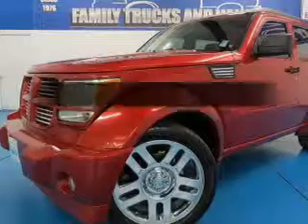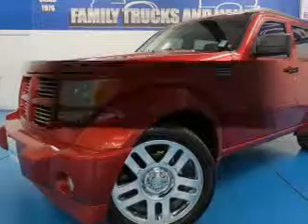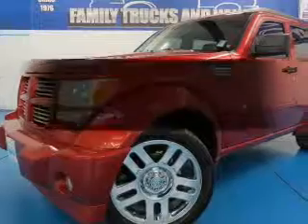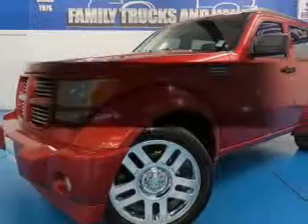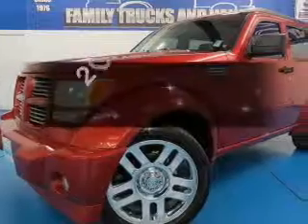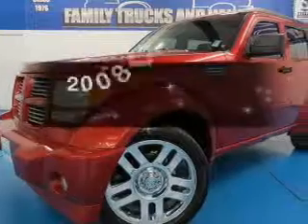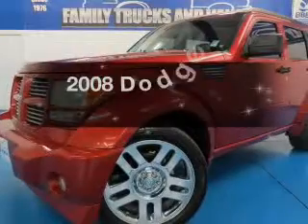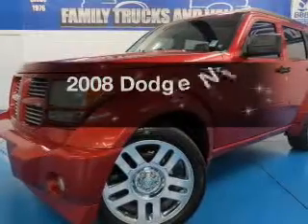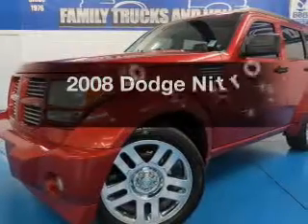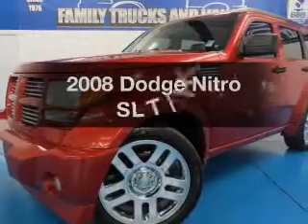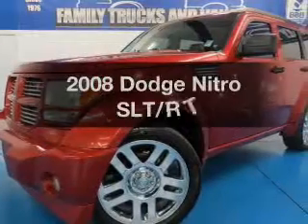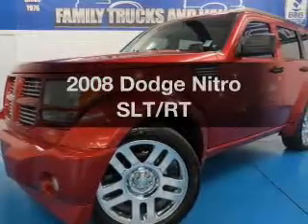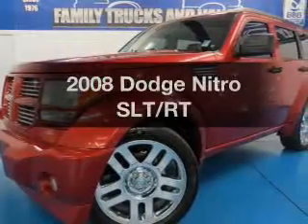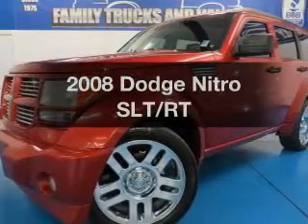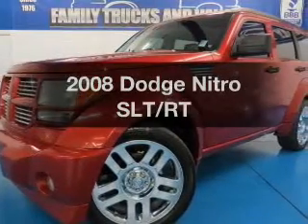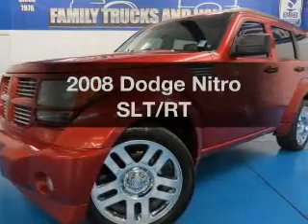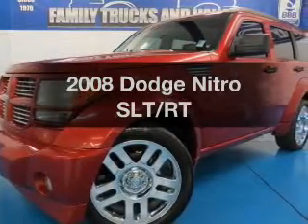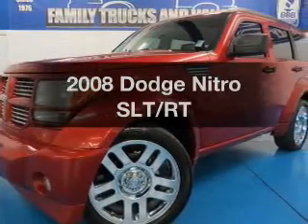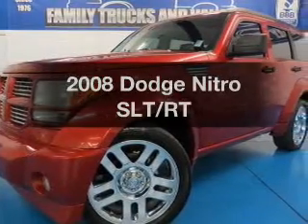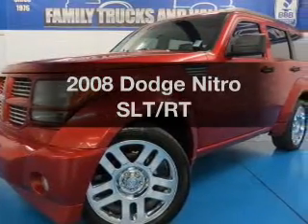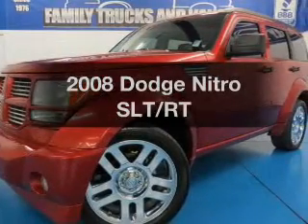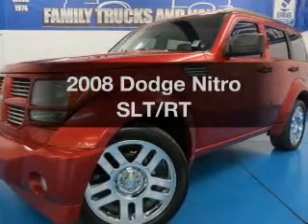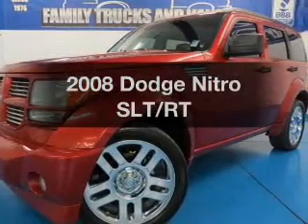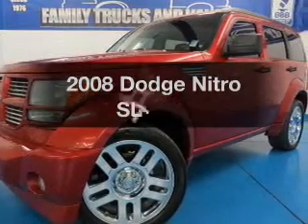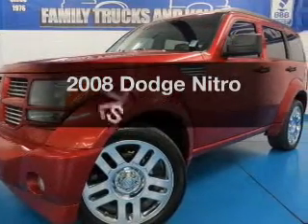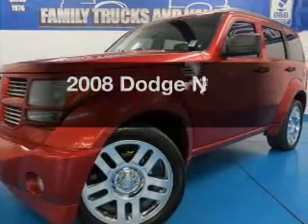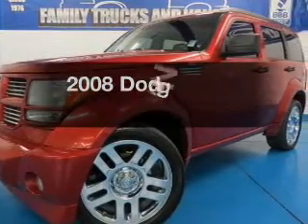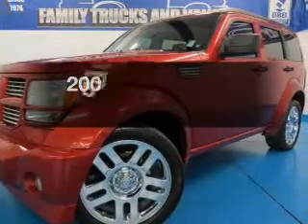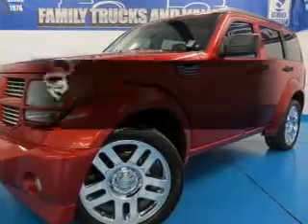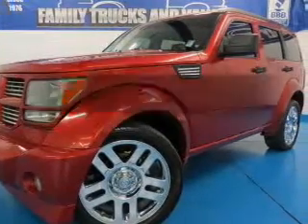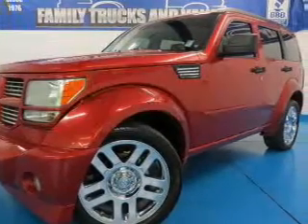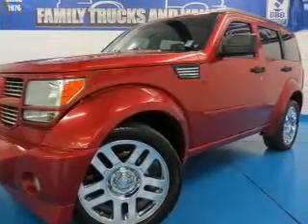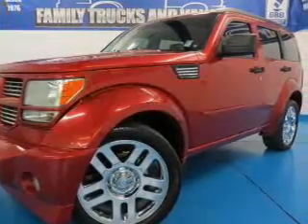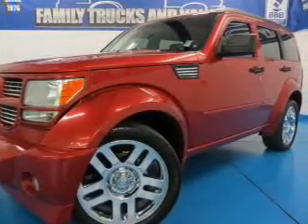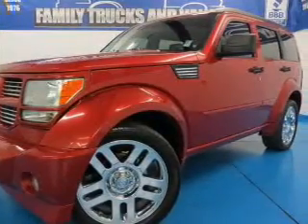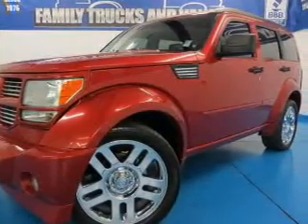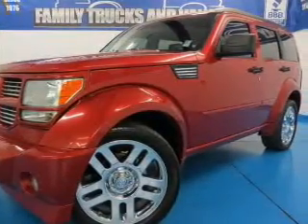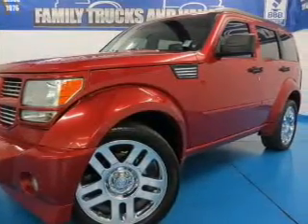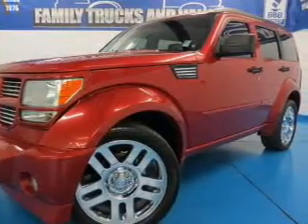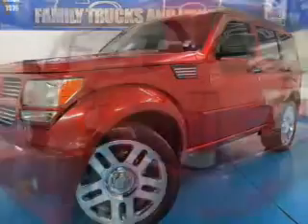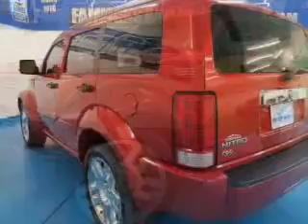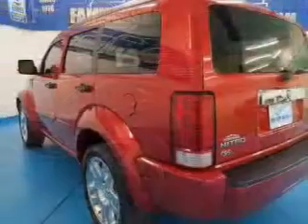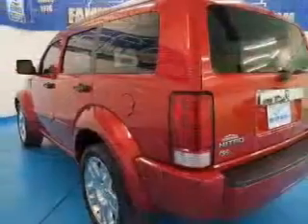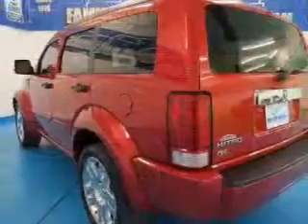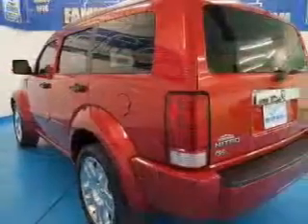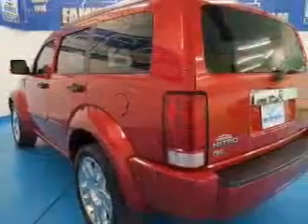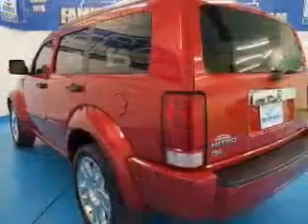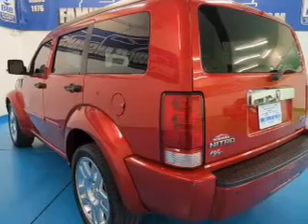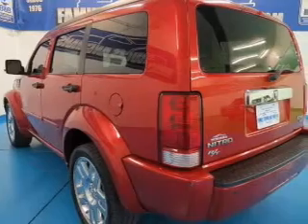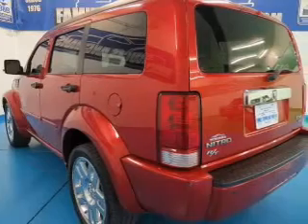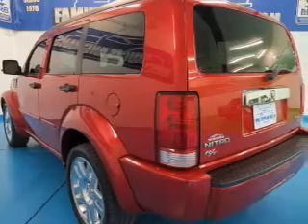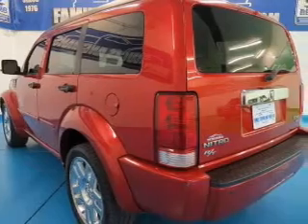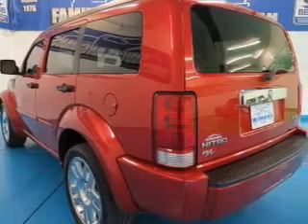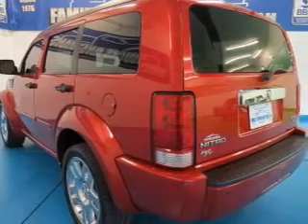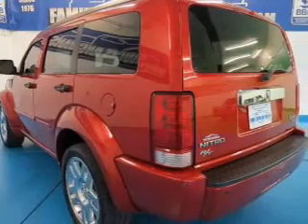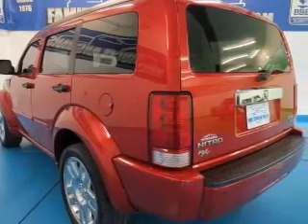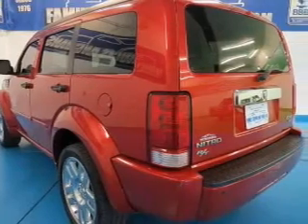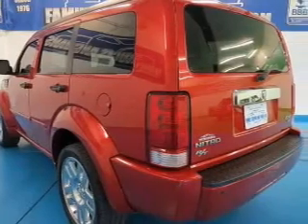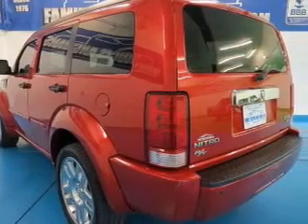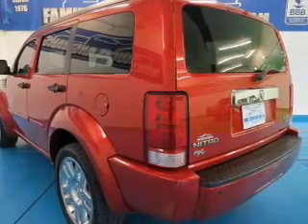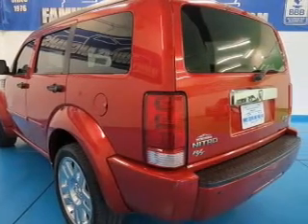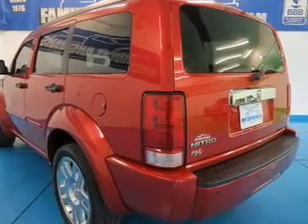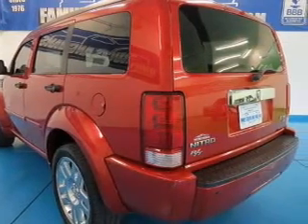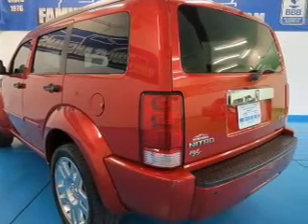Get noticed in this 2008 Dodge Nitro. Travel the roads in style and comfort in this great vehicle.